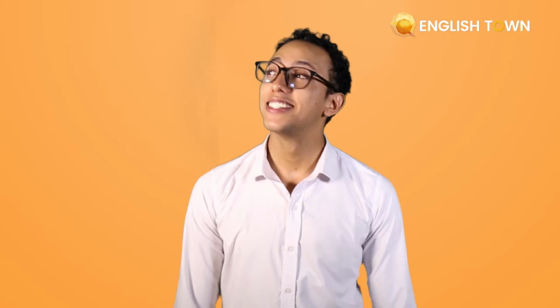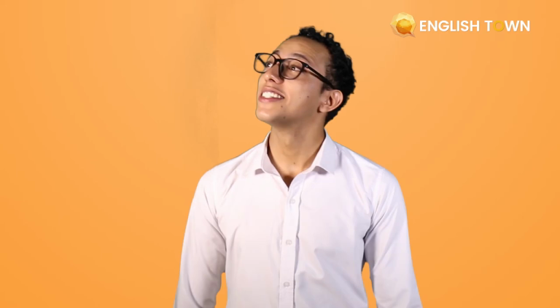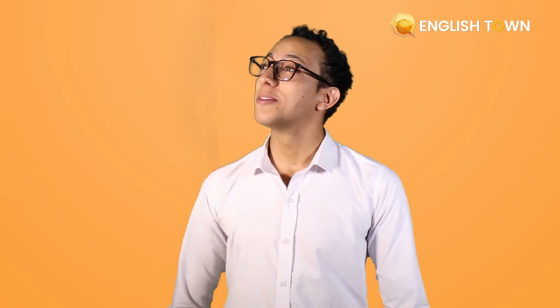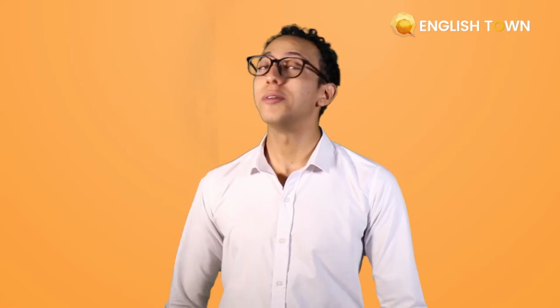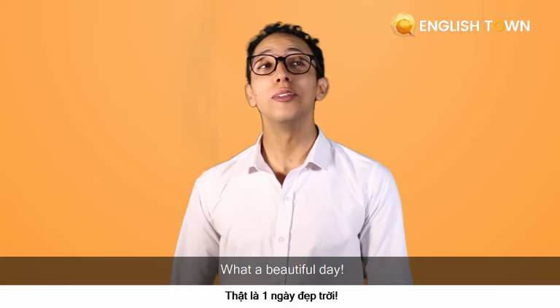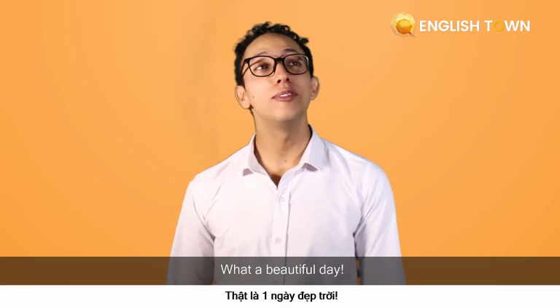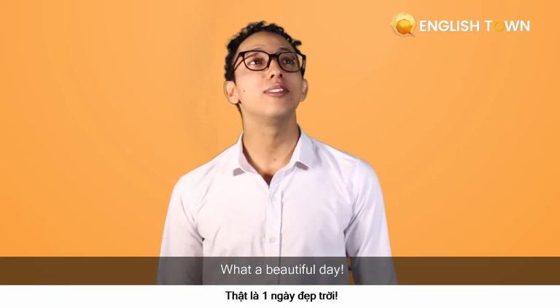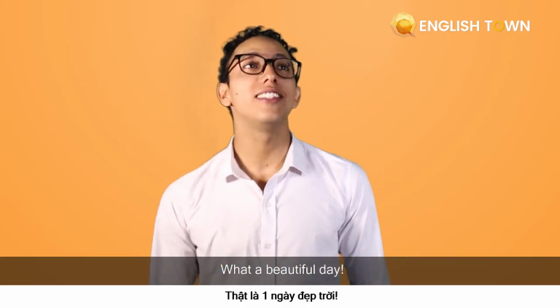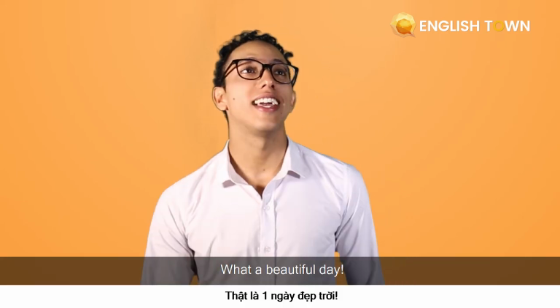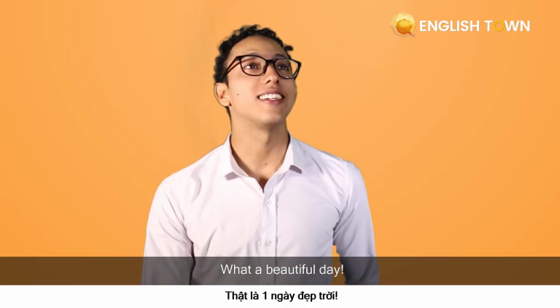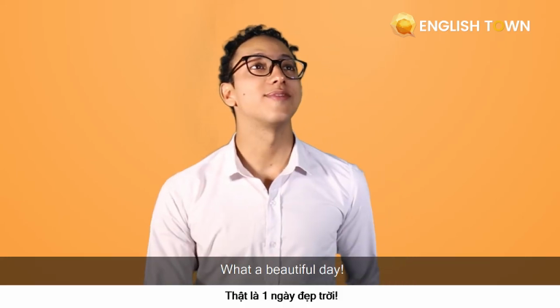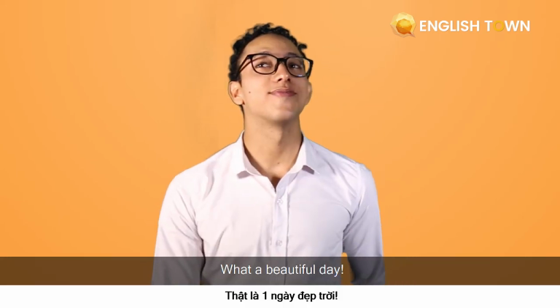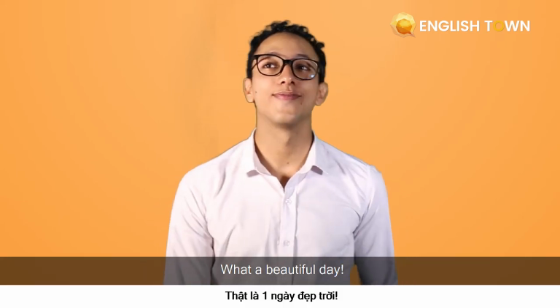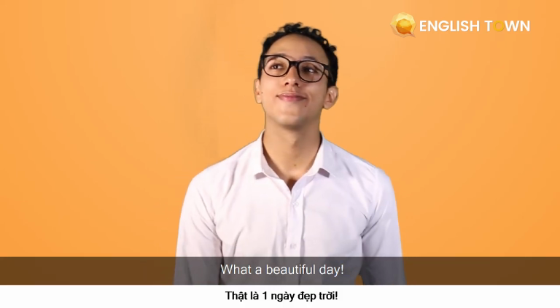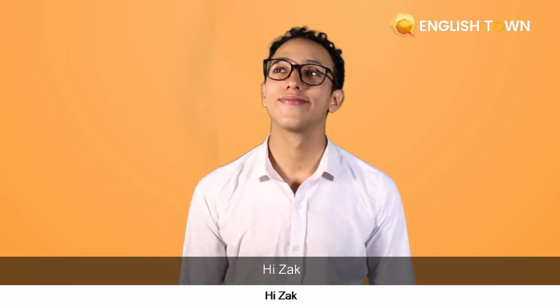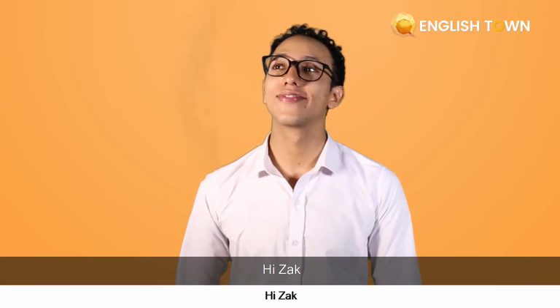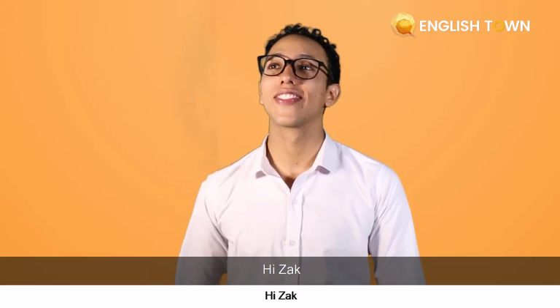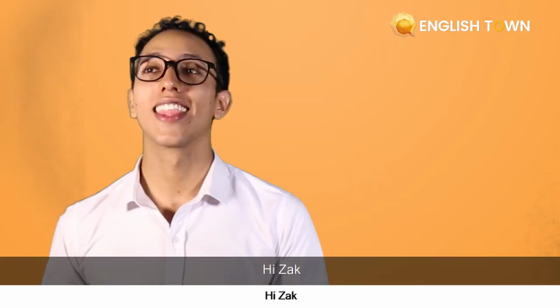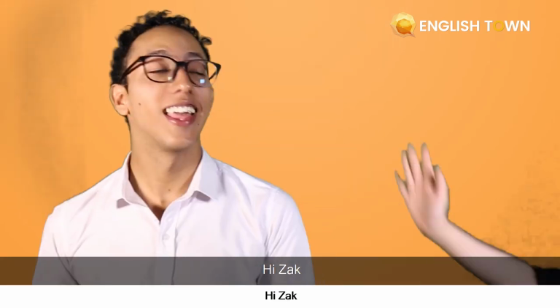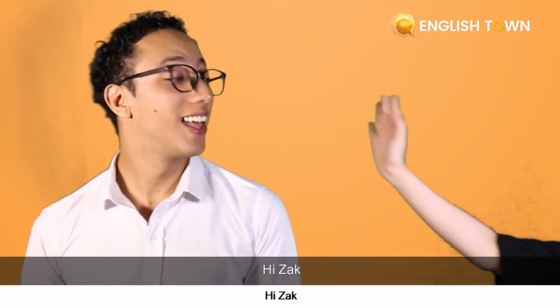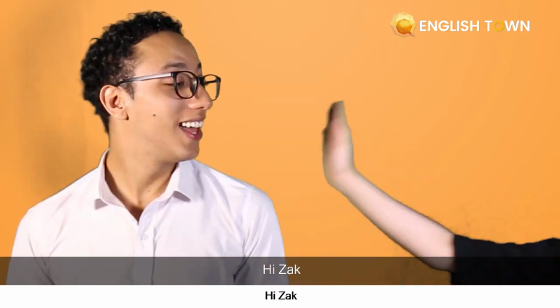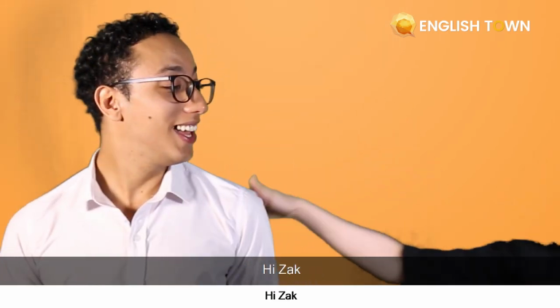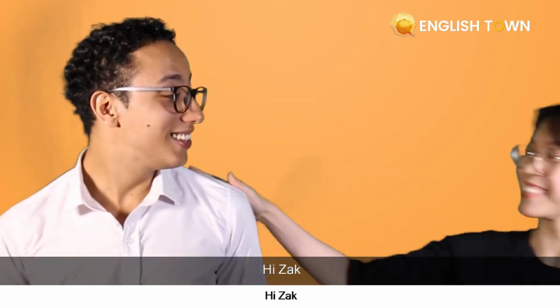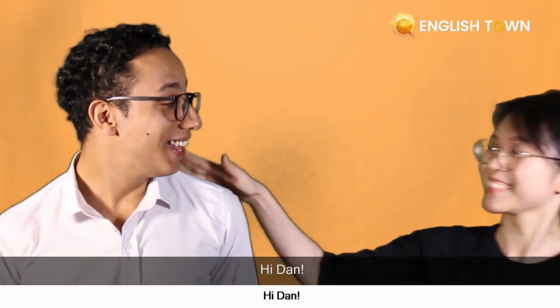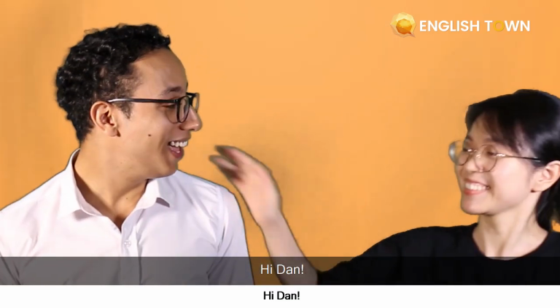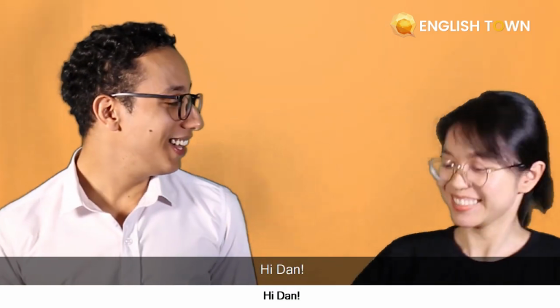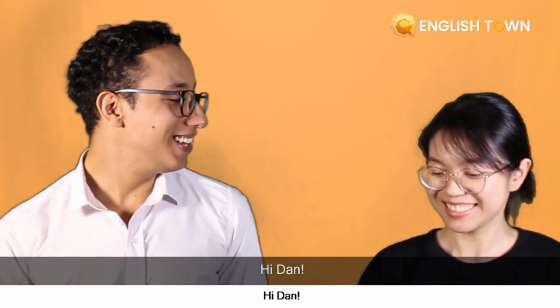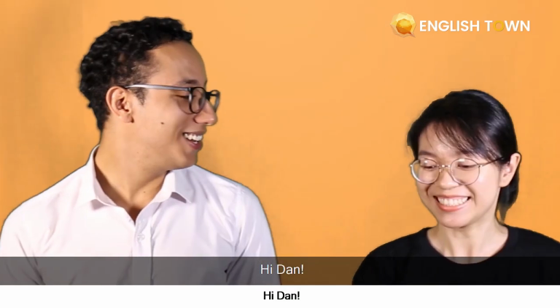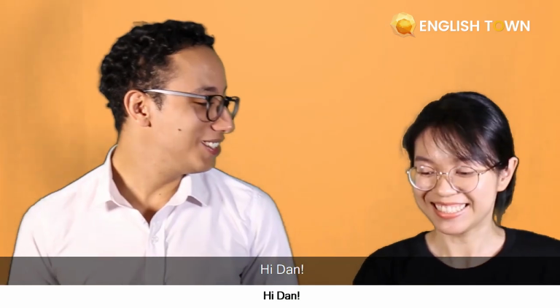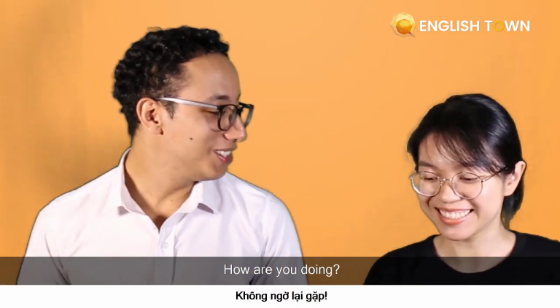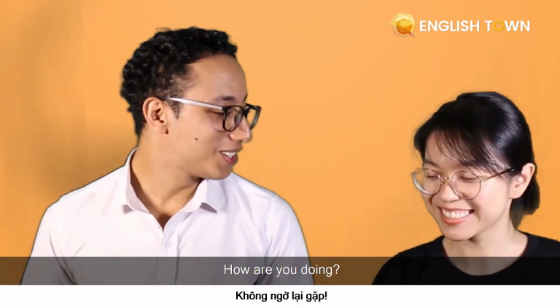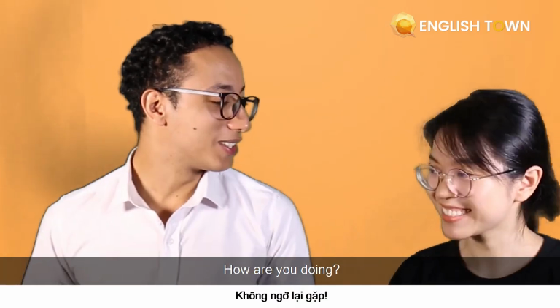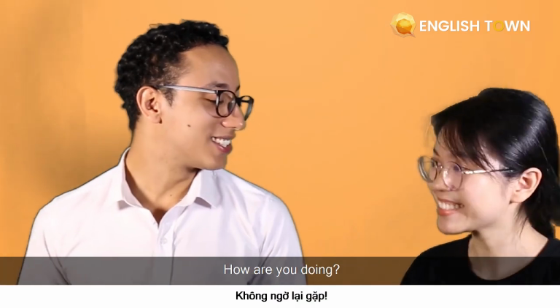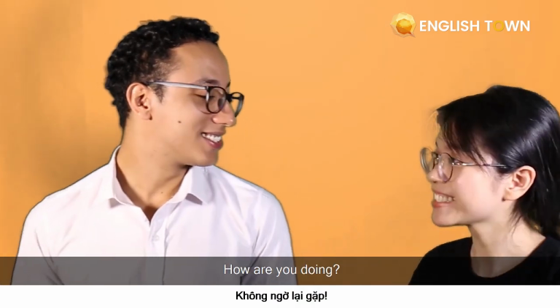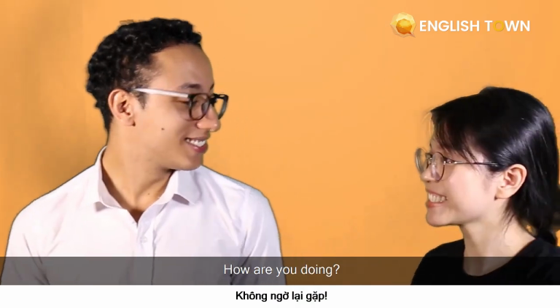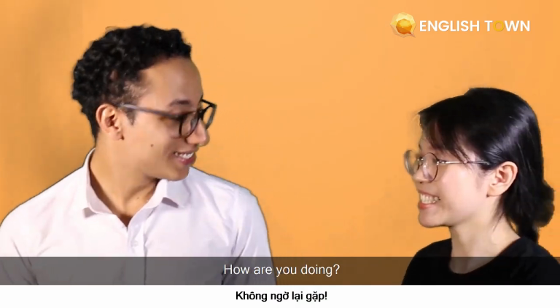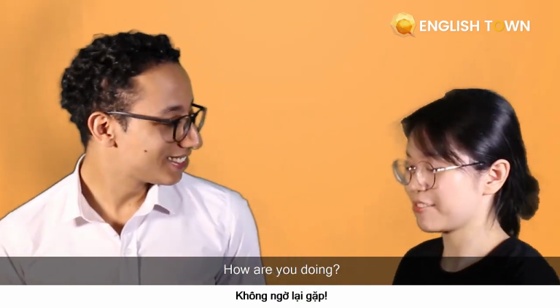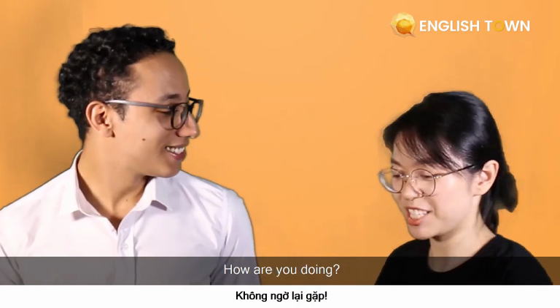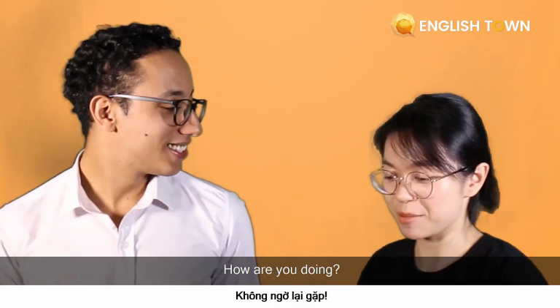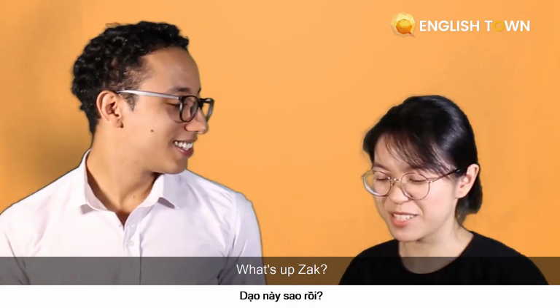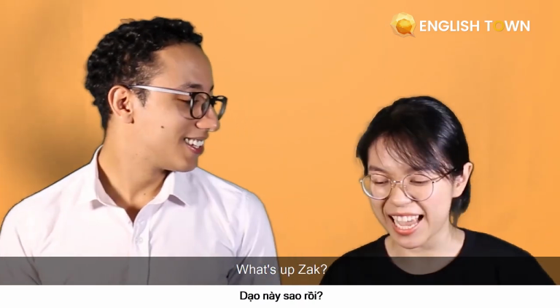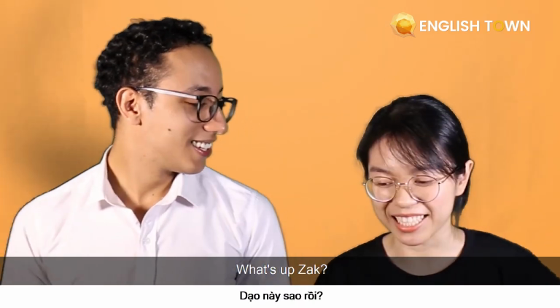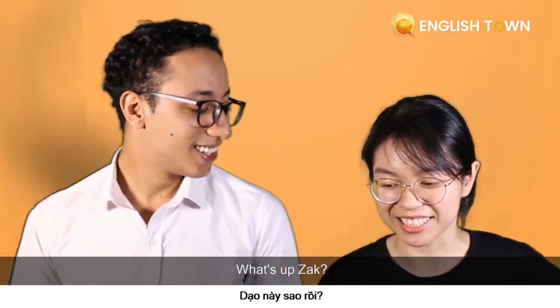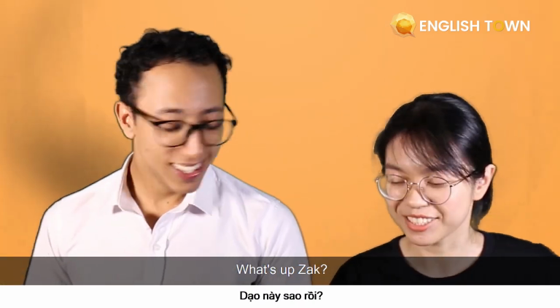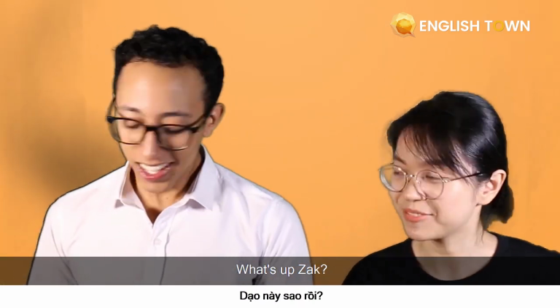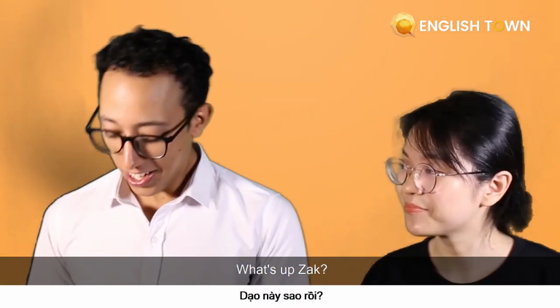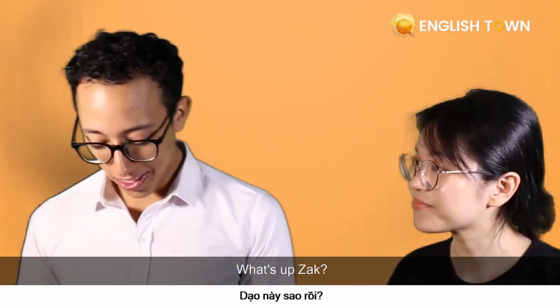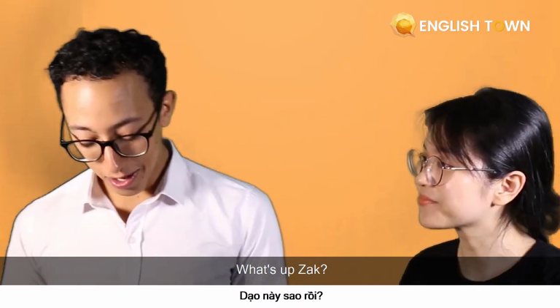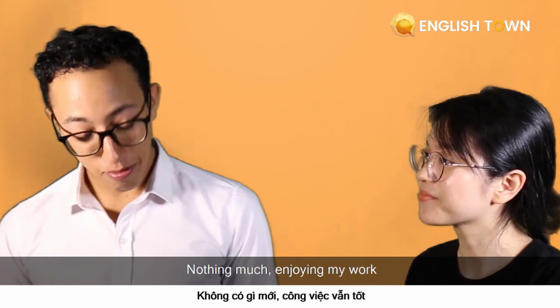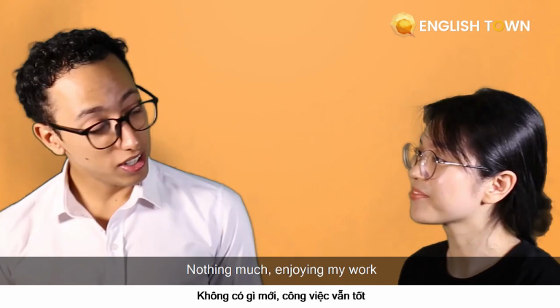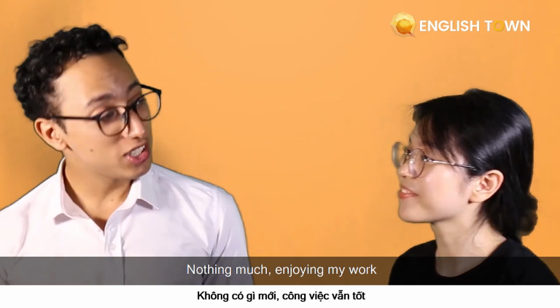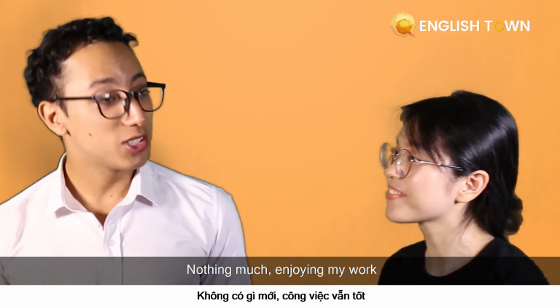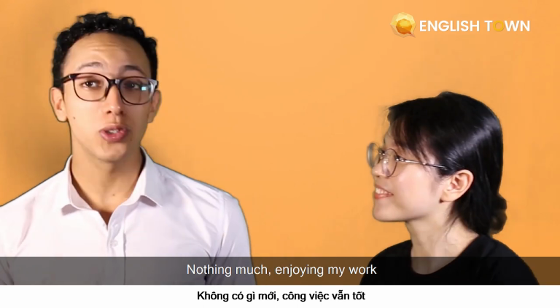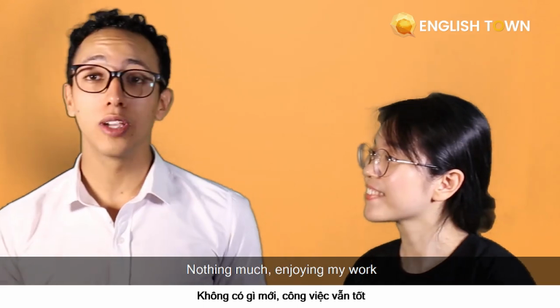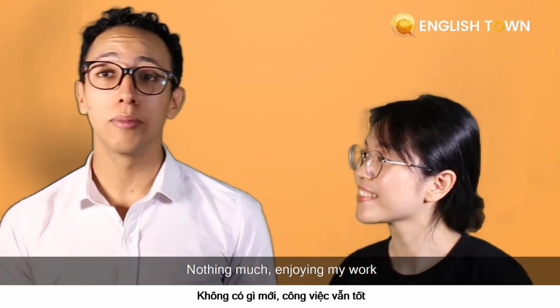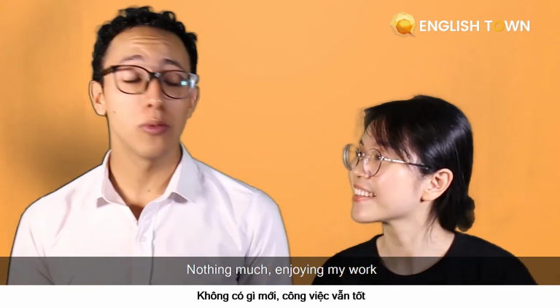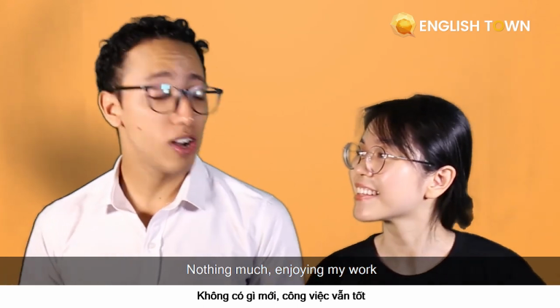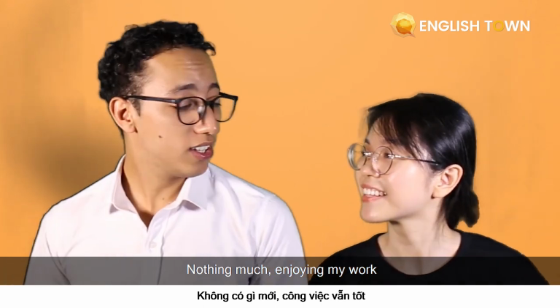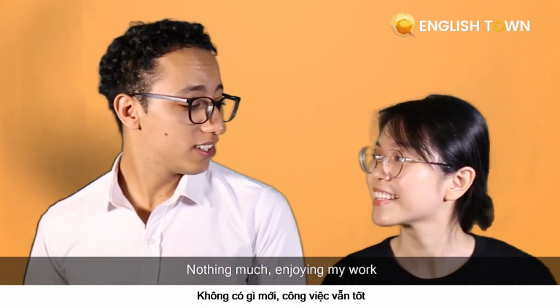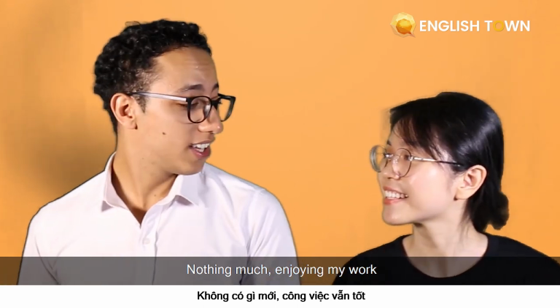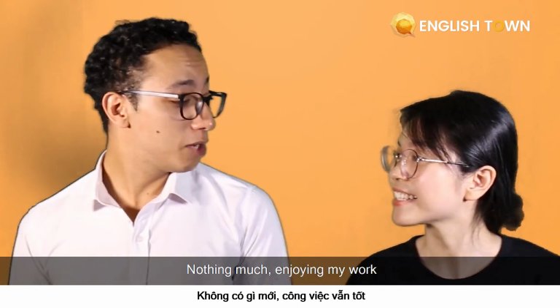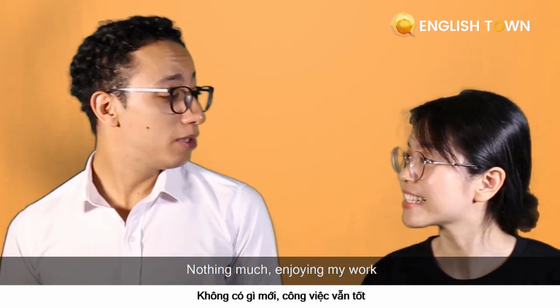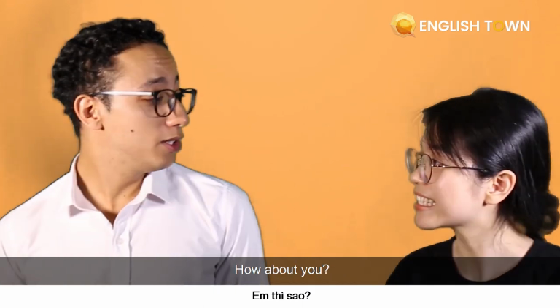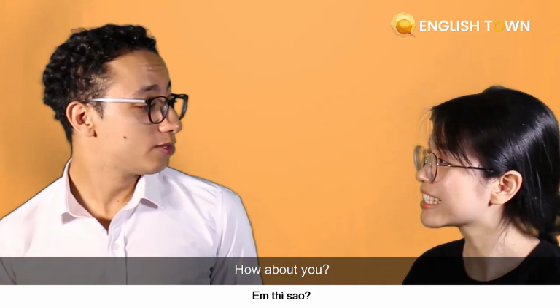Beautiful day. Hey, Zach. Hey, Dan. How are you doing? What's up, Zach? Nothing much. Enjoying my walk. How about you?